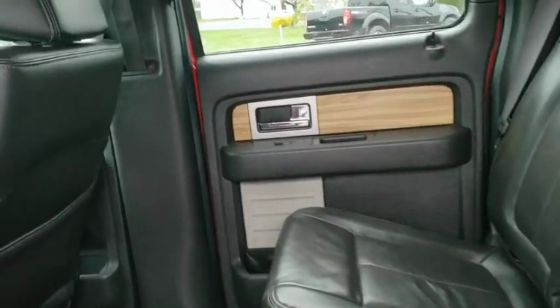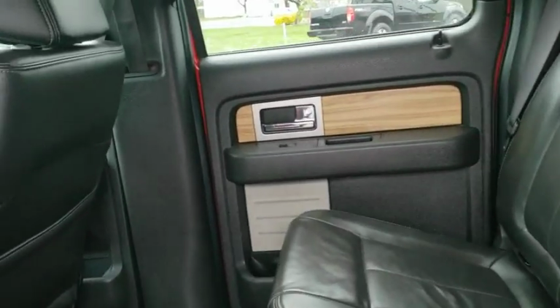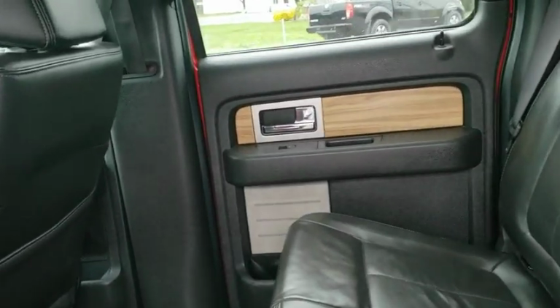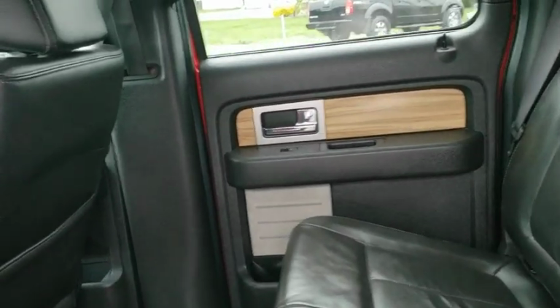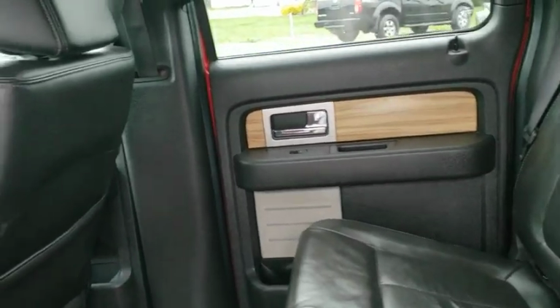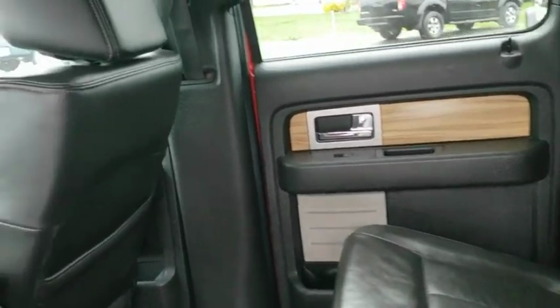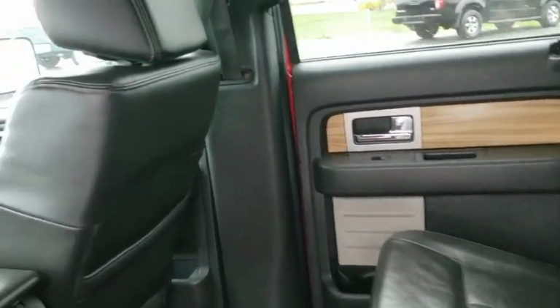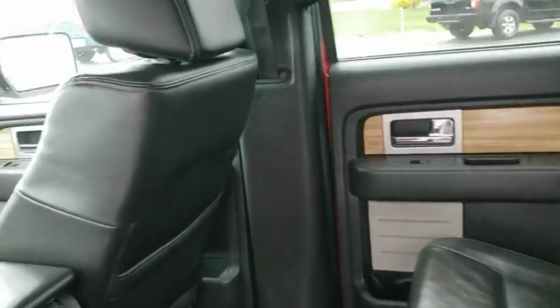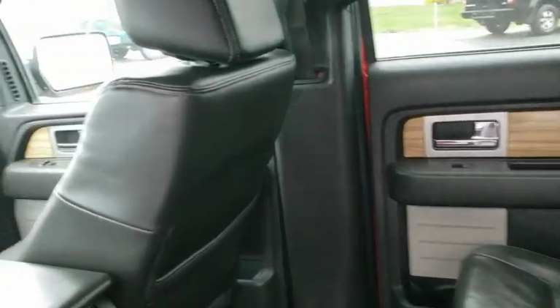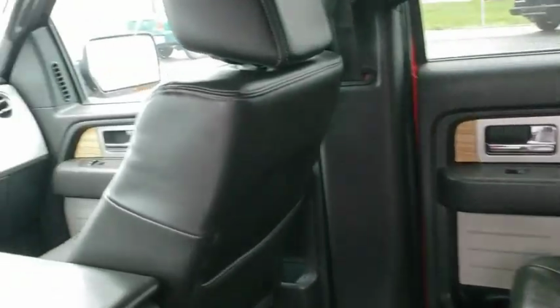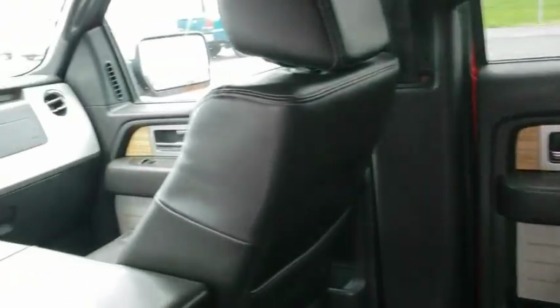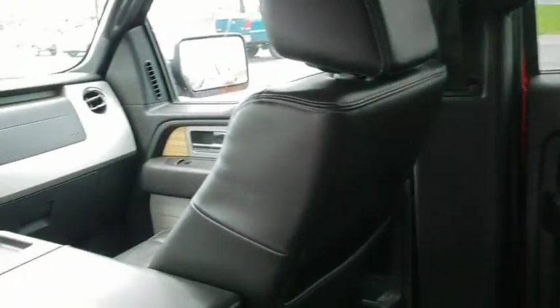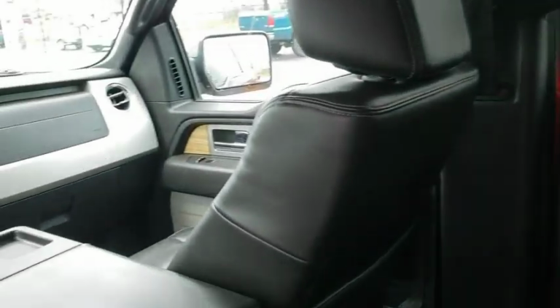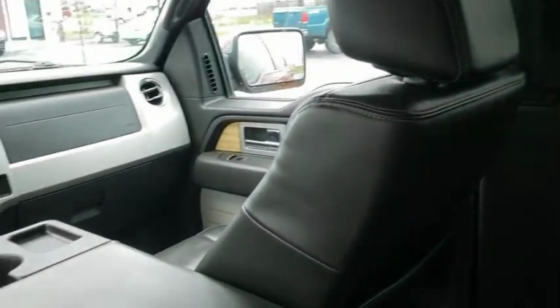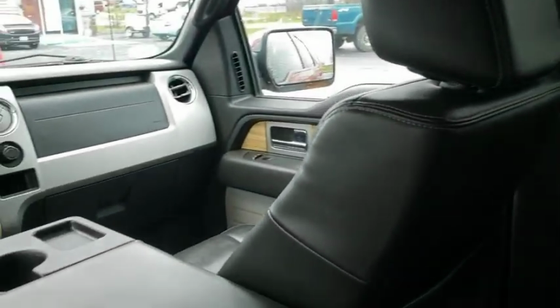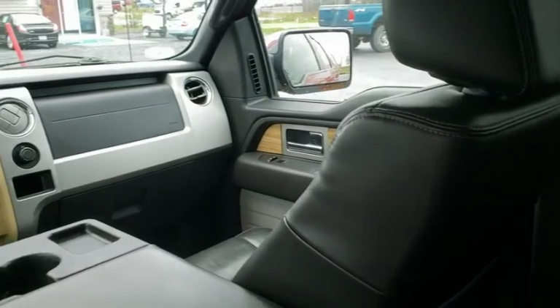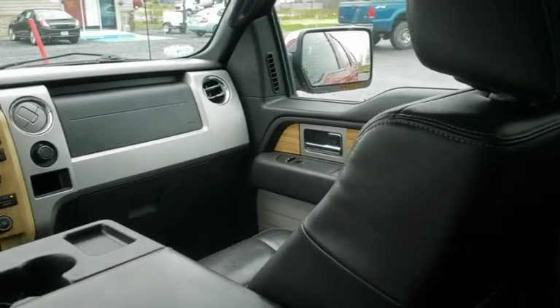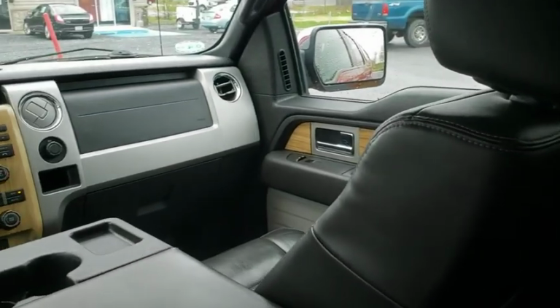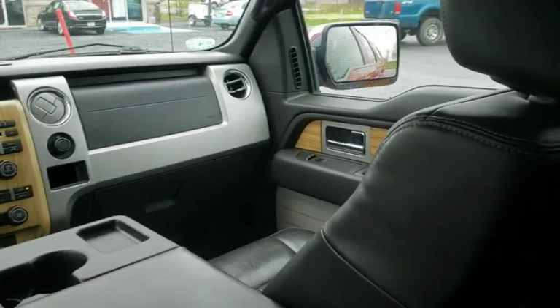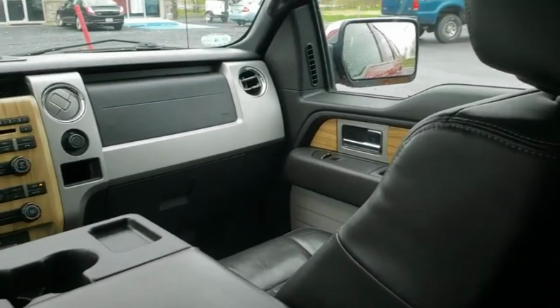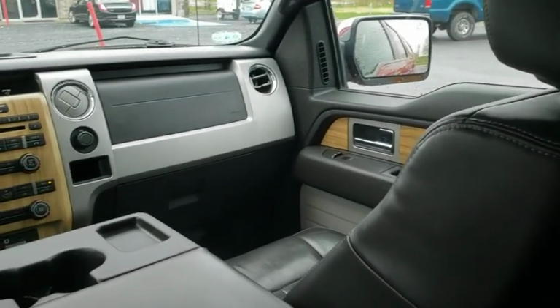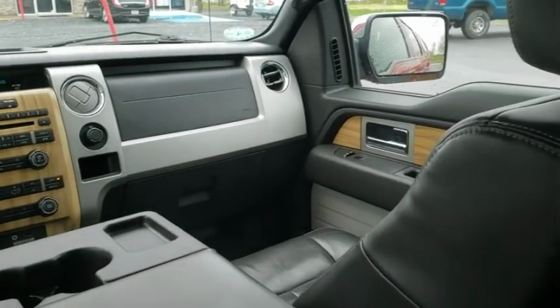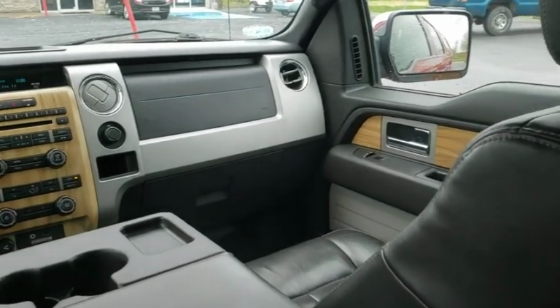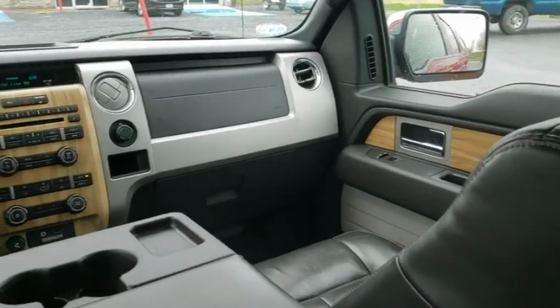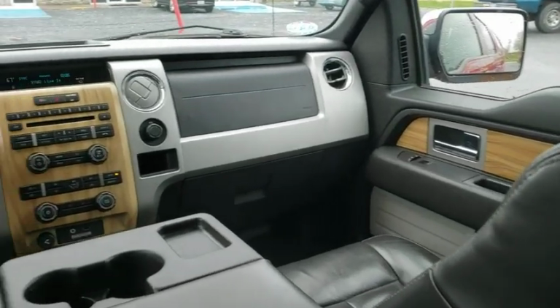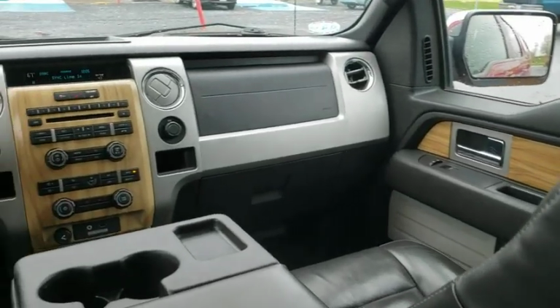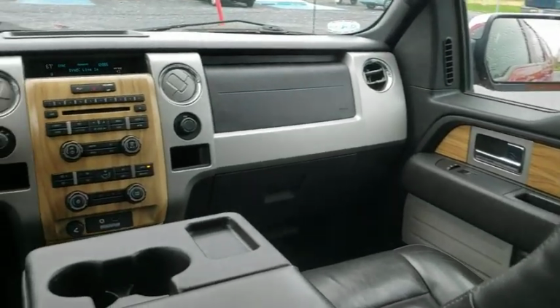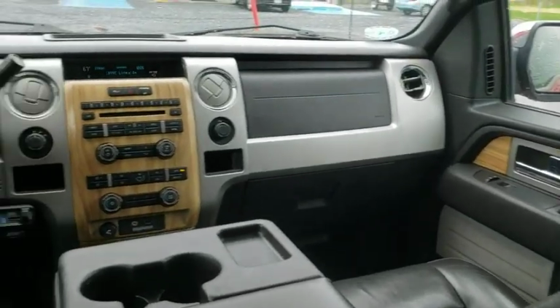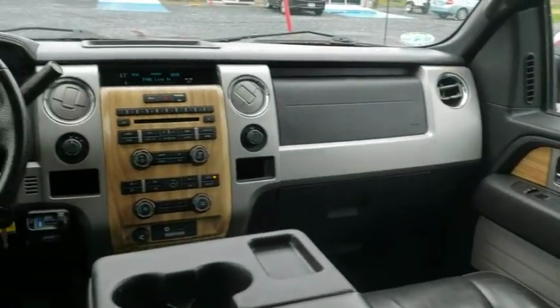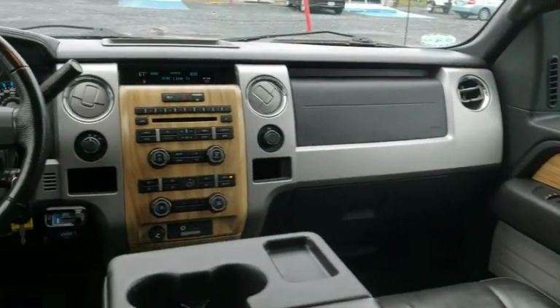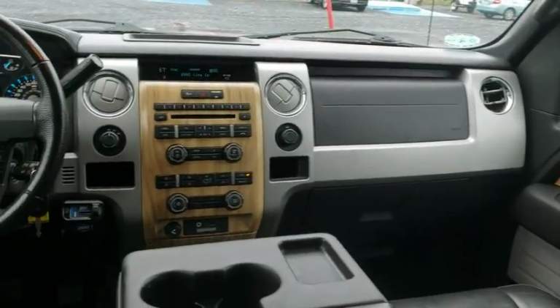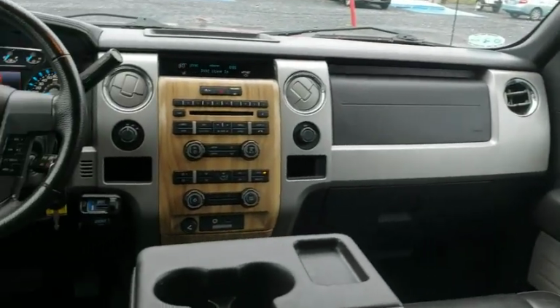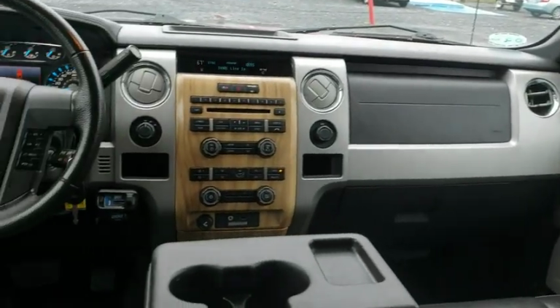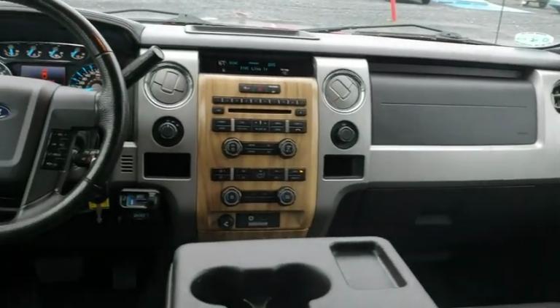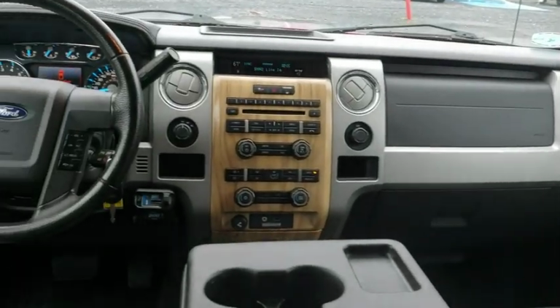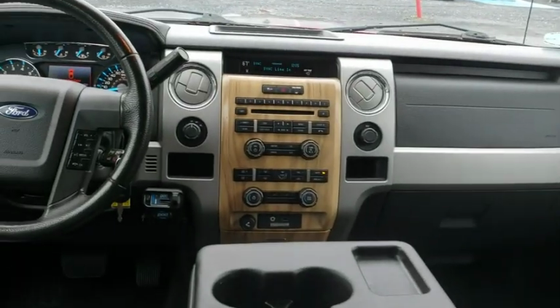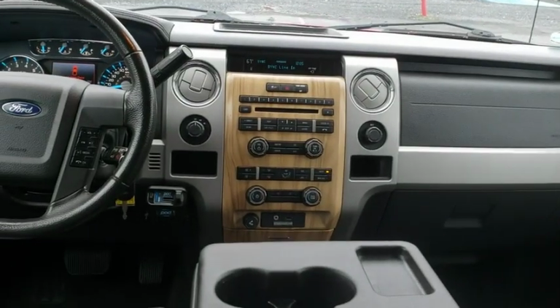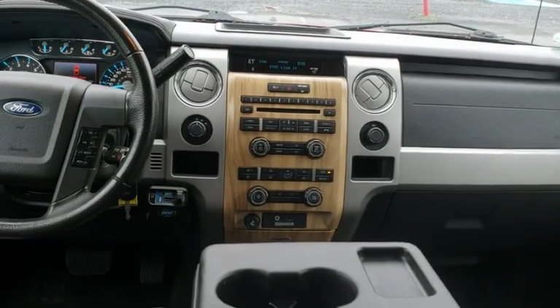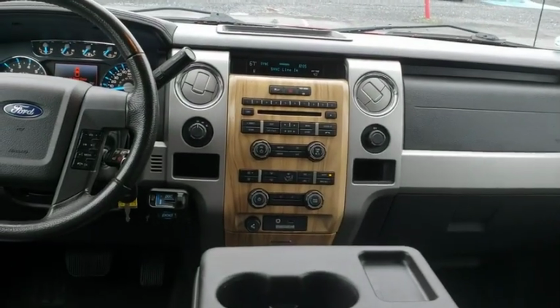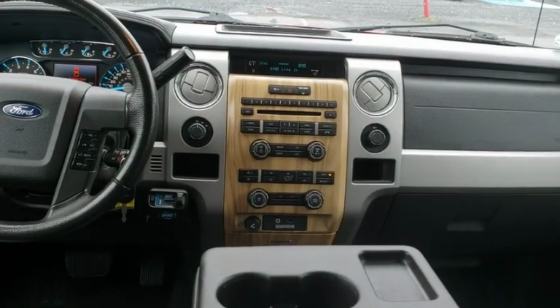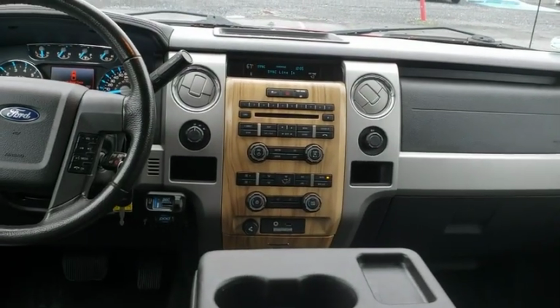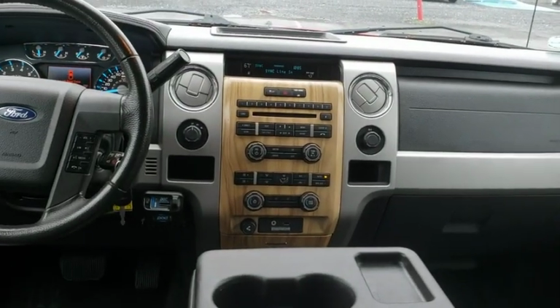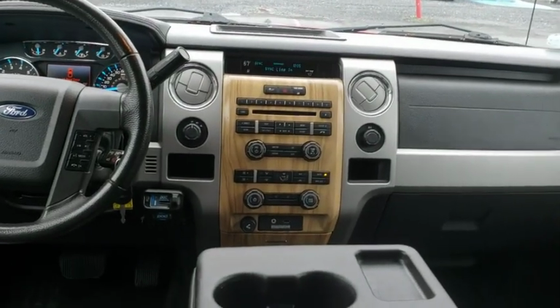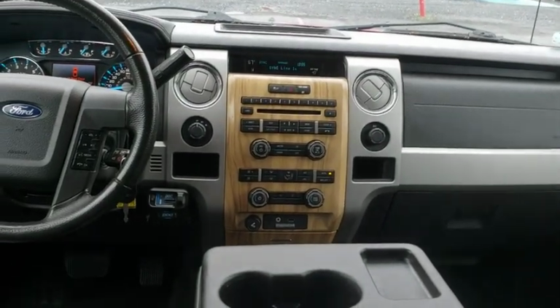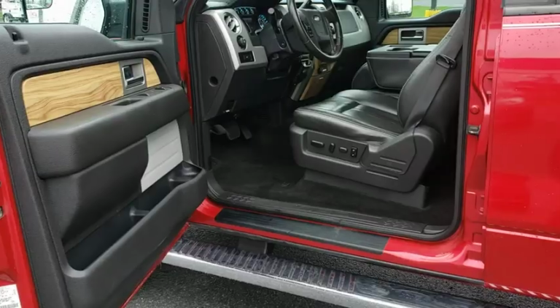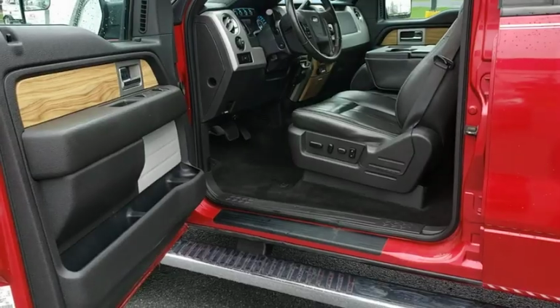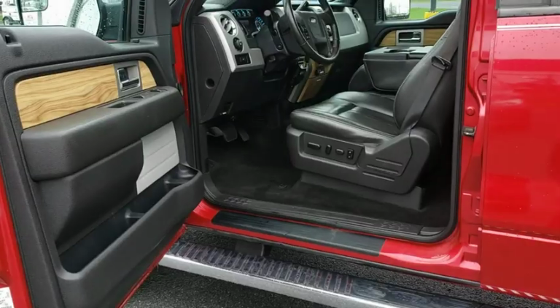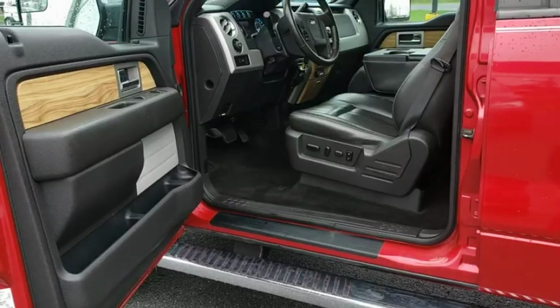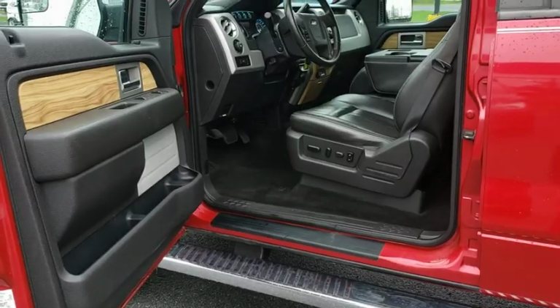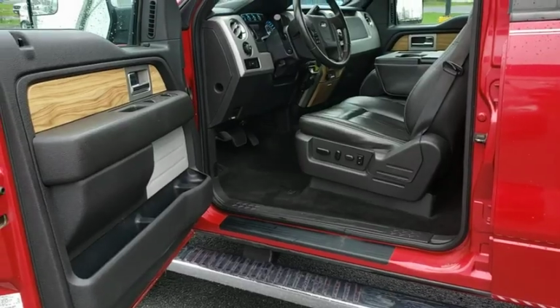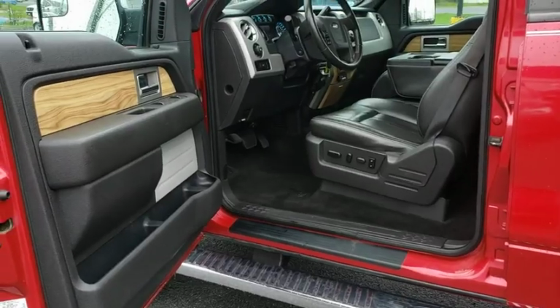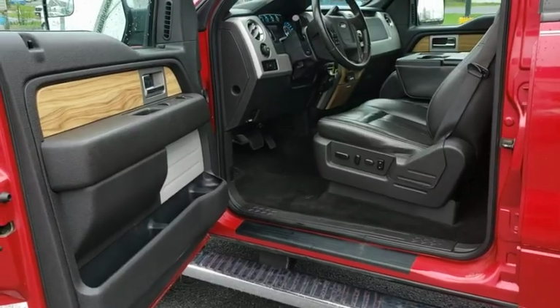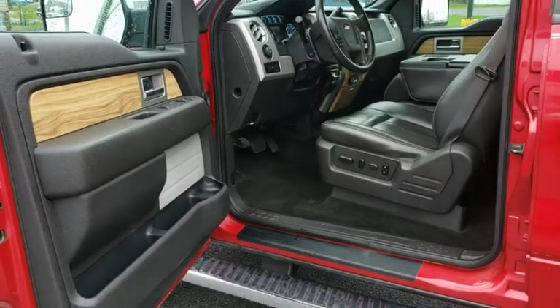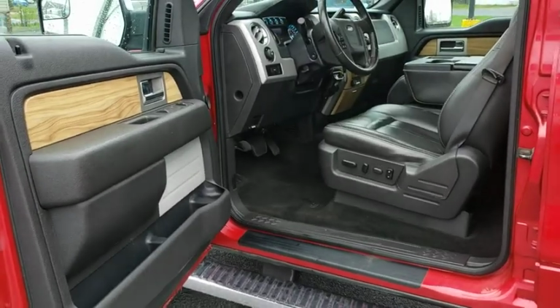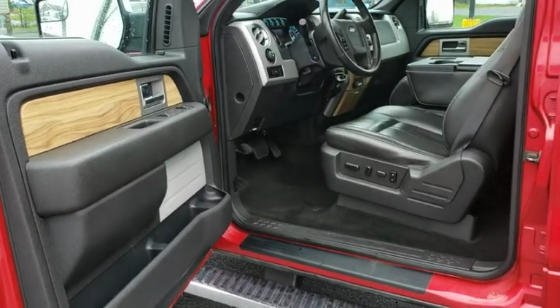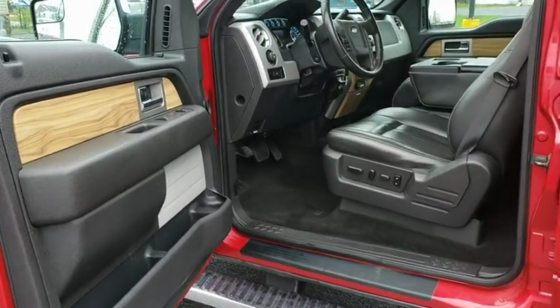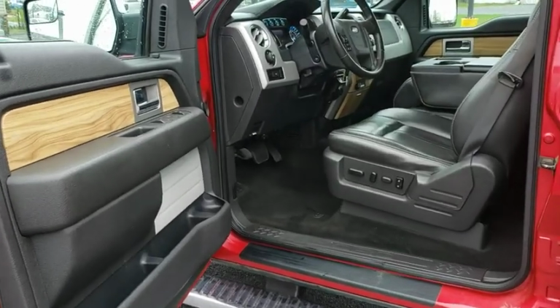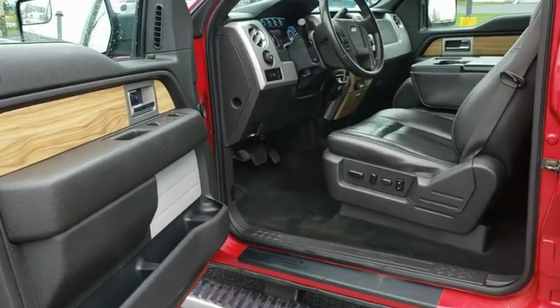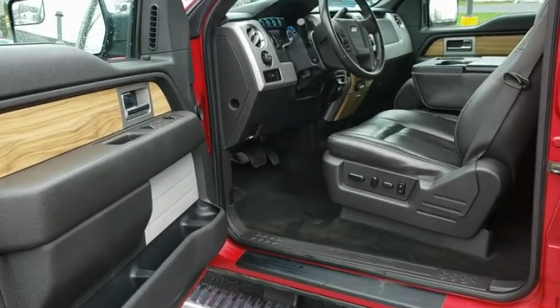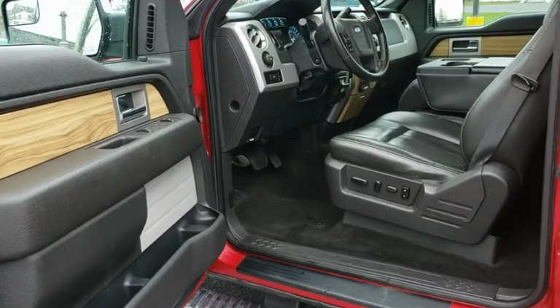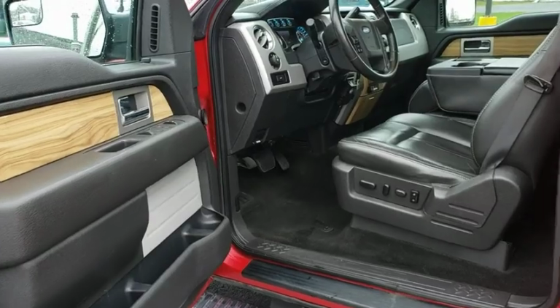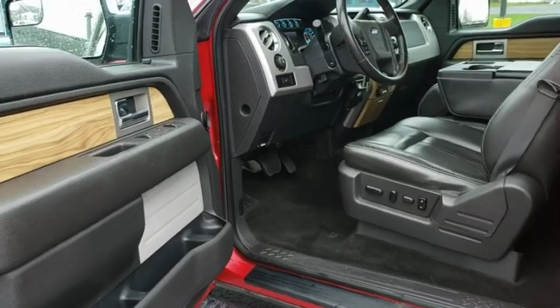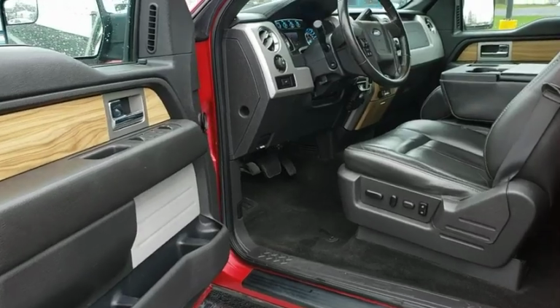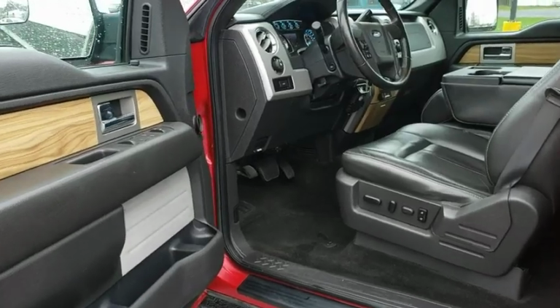Overhead console. Remote keyless entry. This isn't just a vehicle — it's an experience. So stop in for a test drive today.